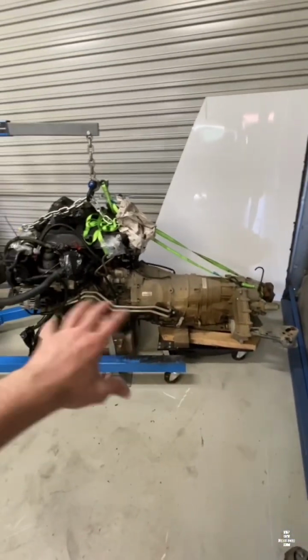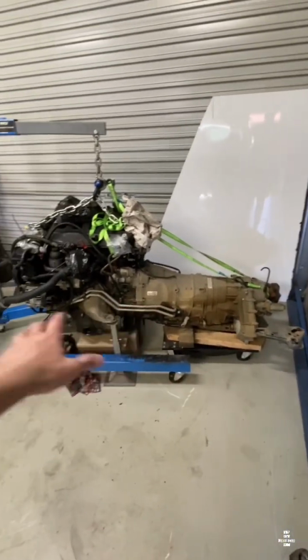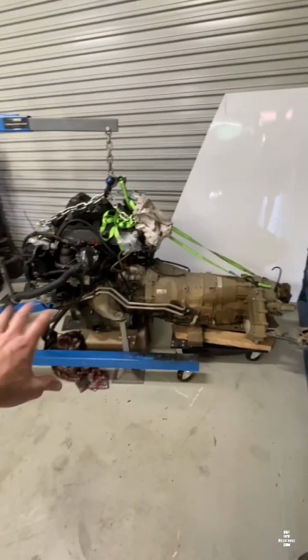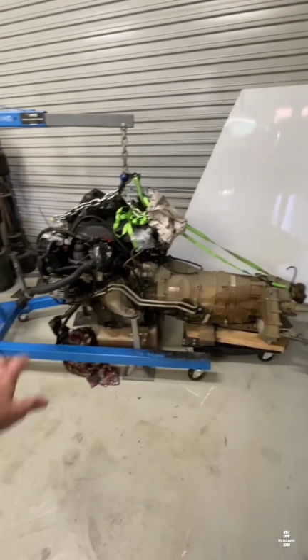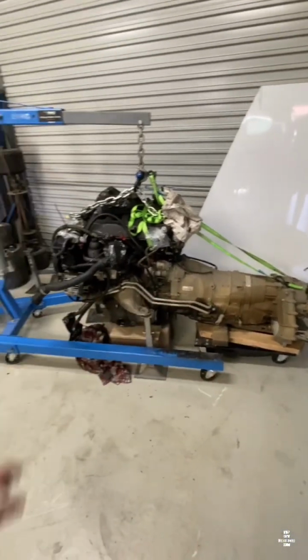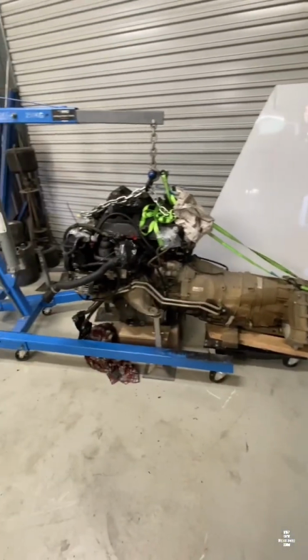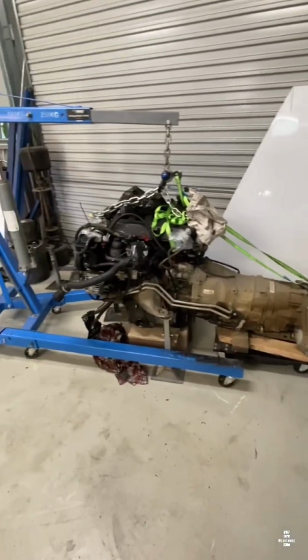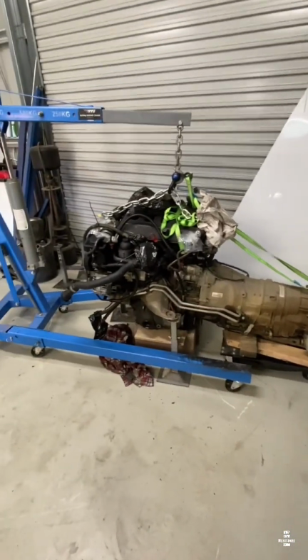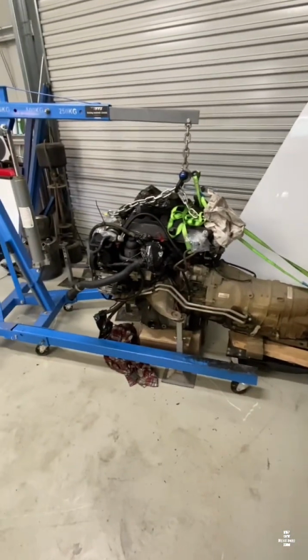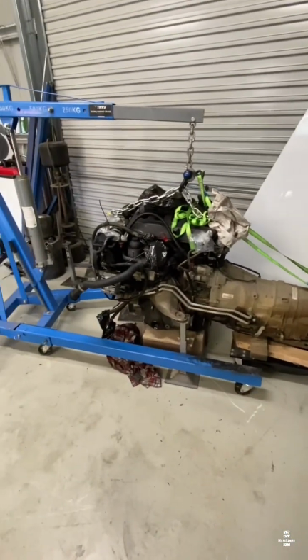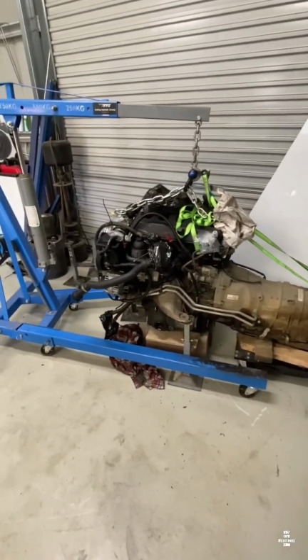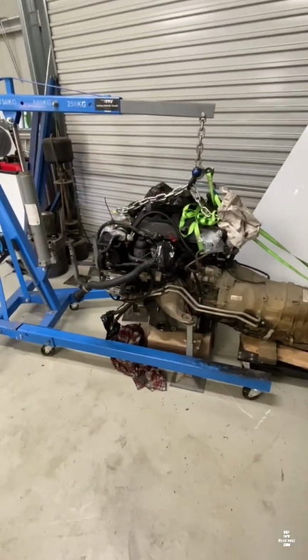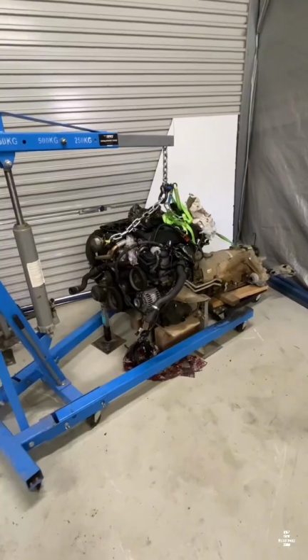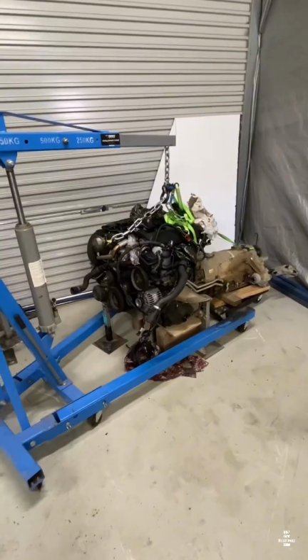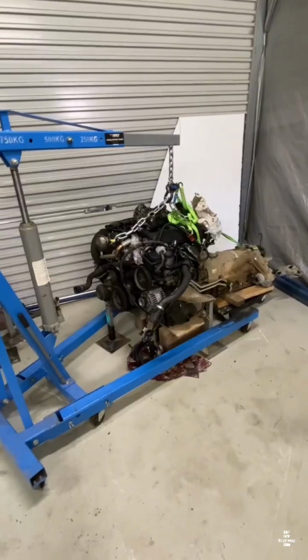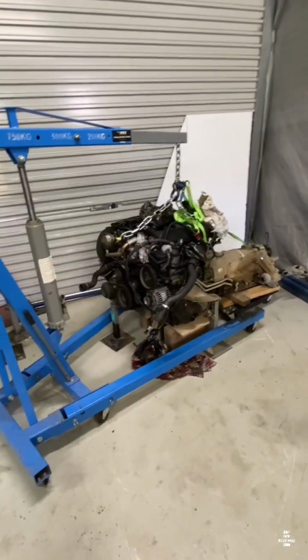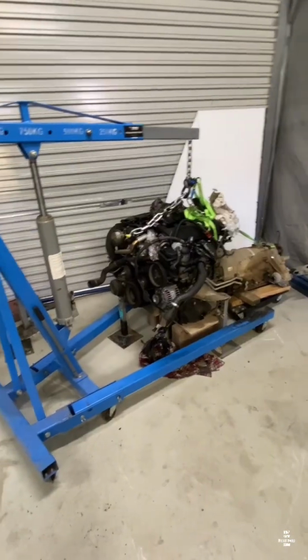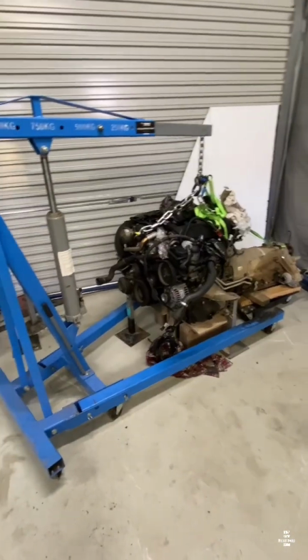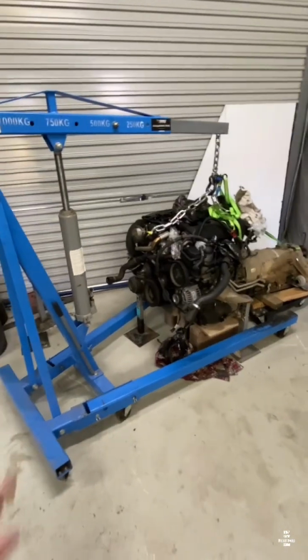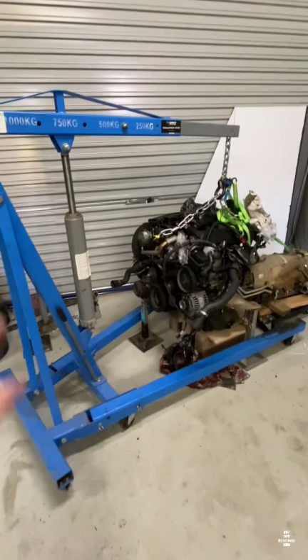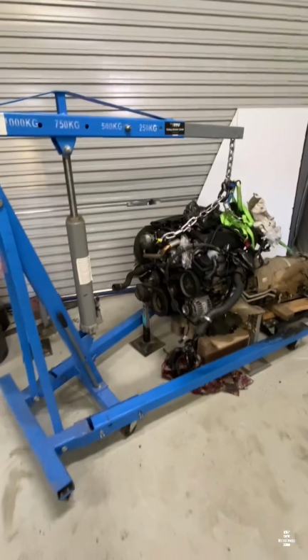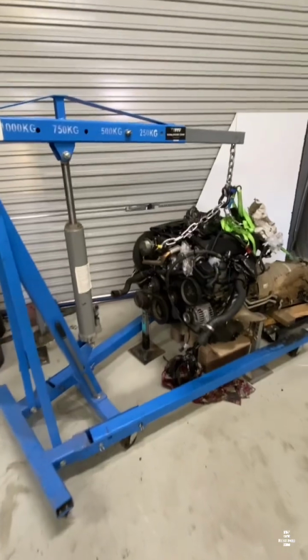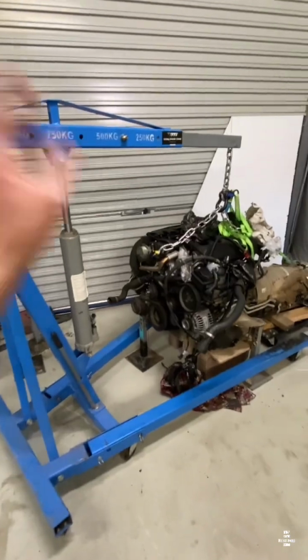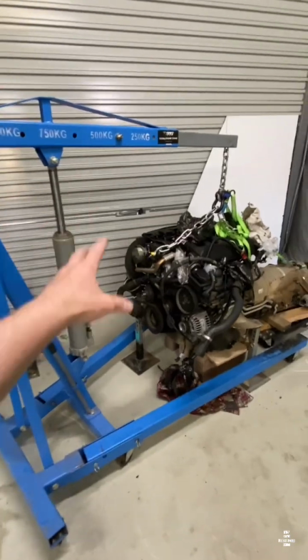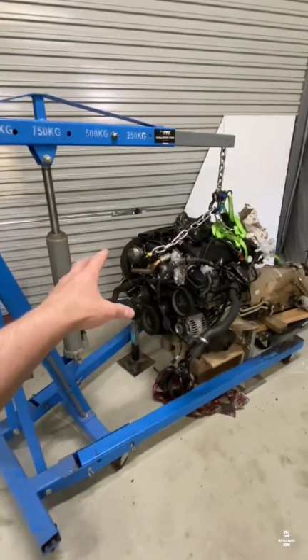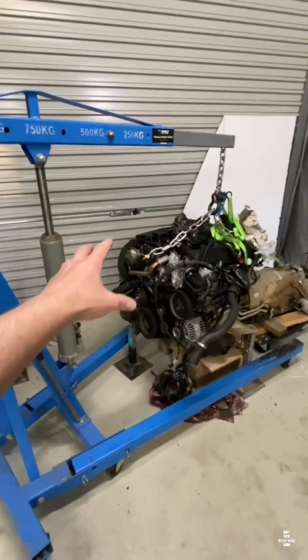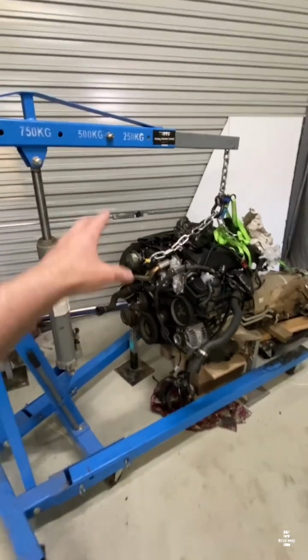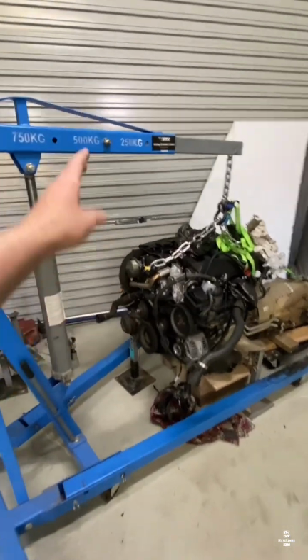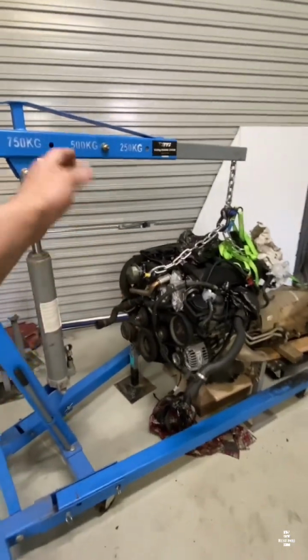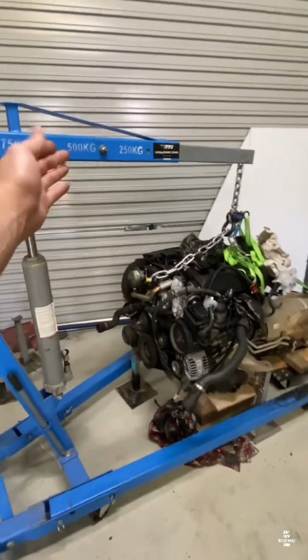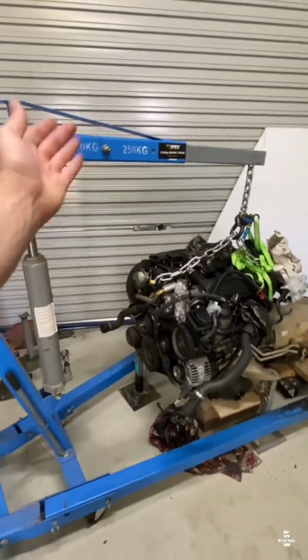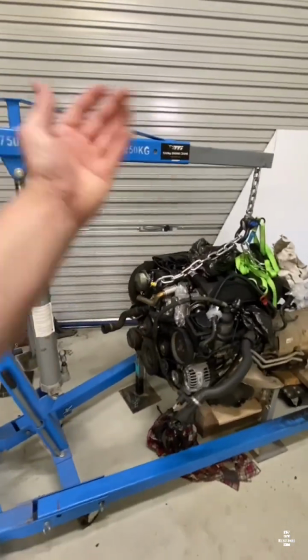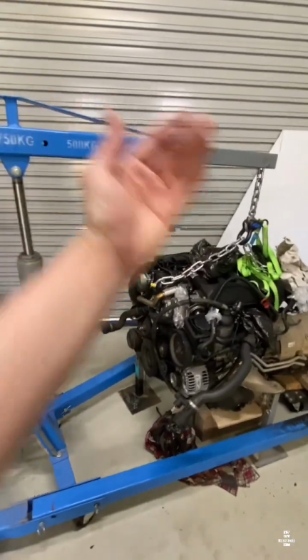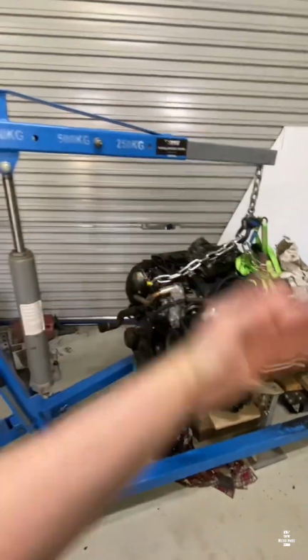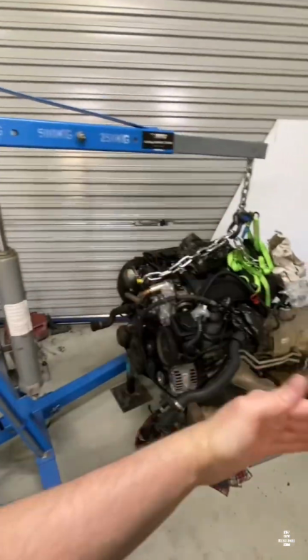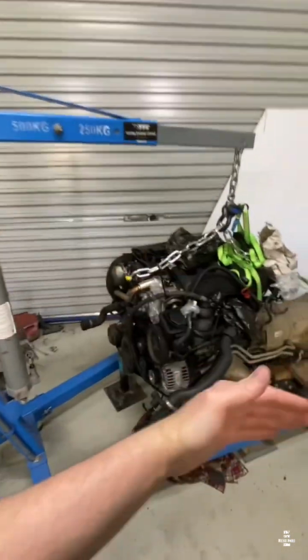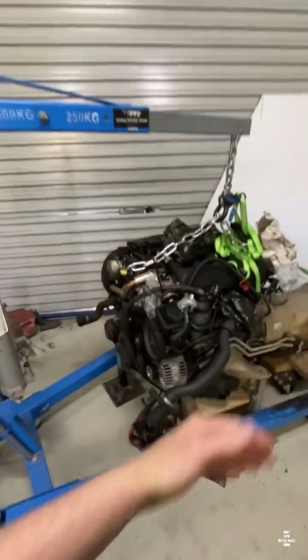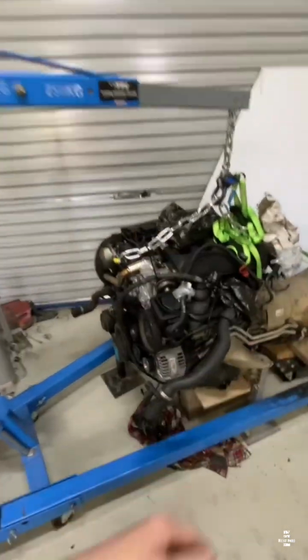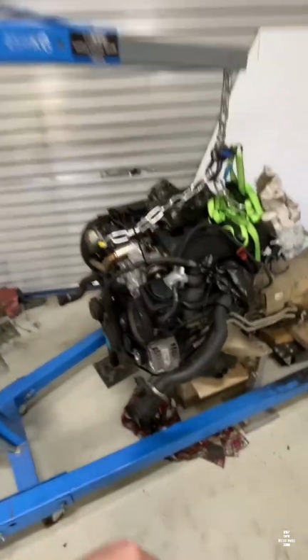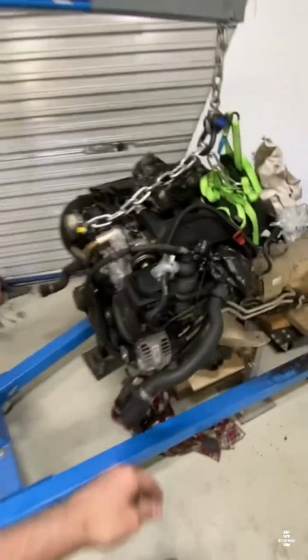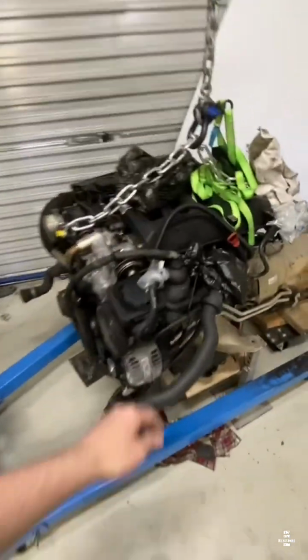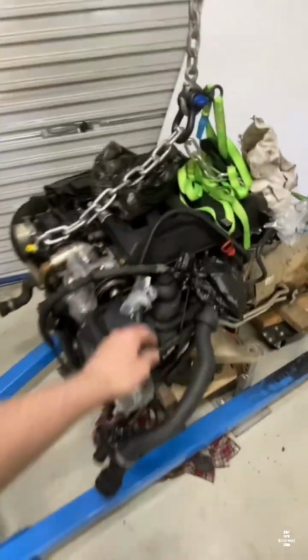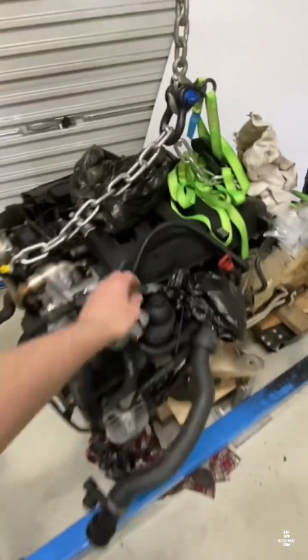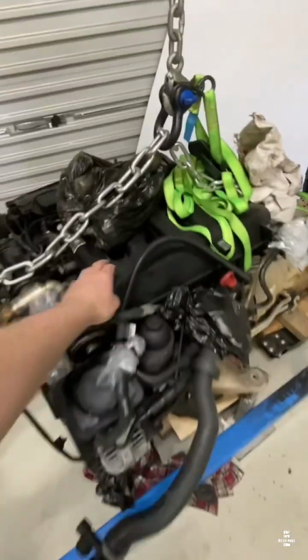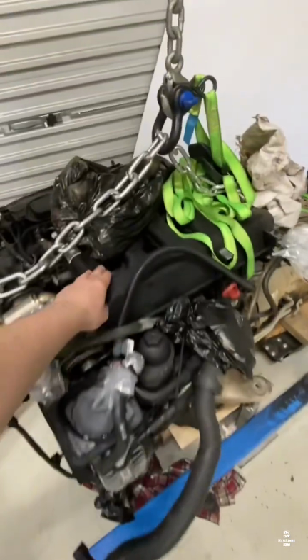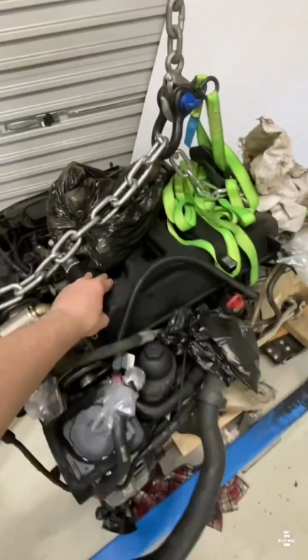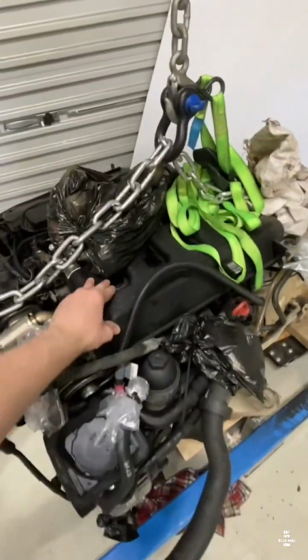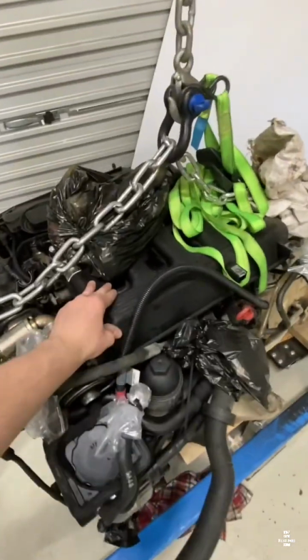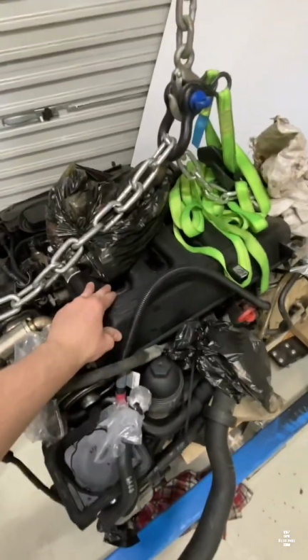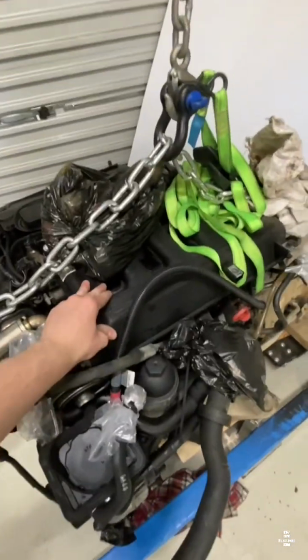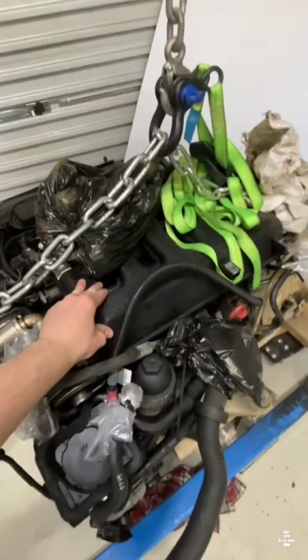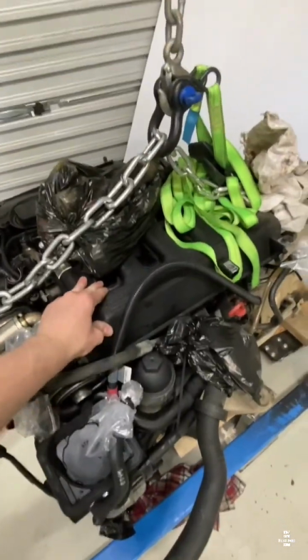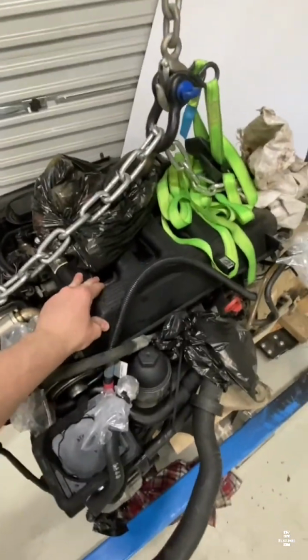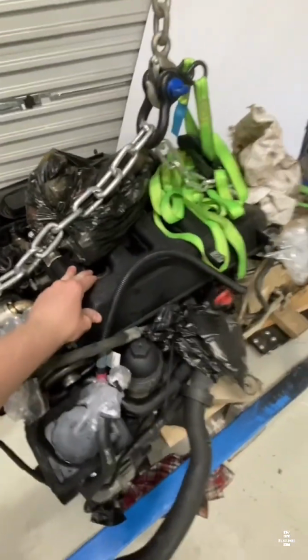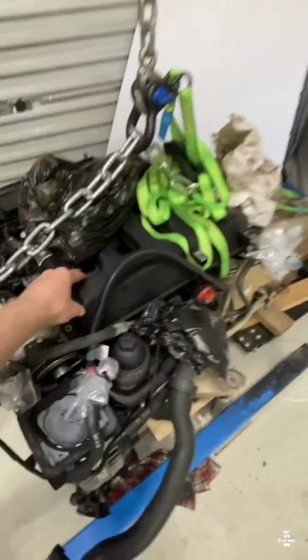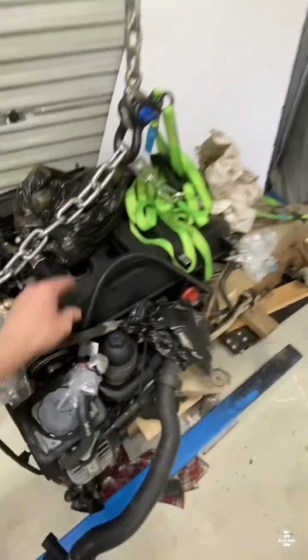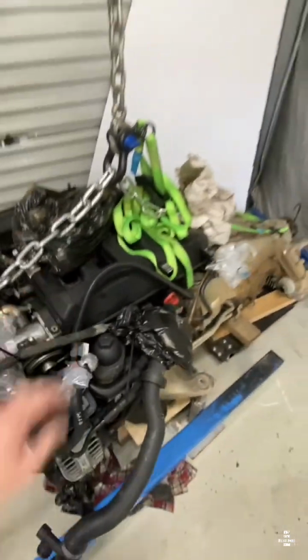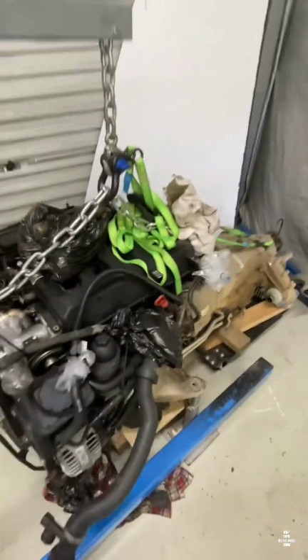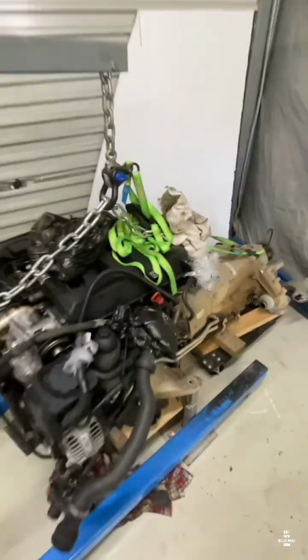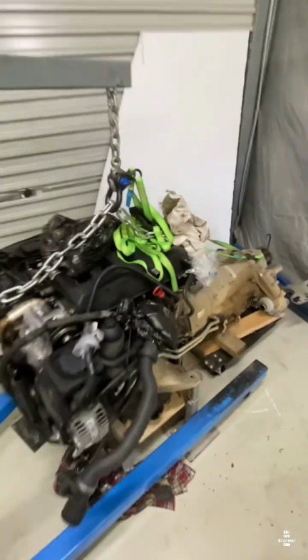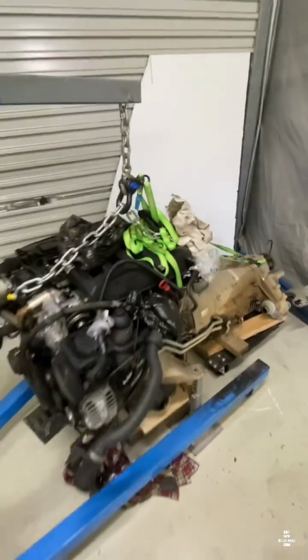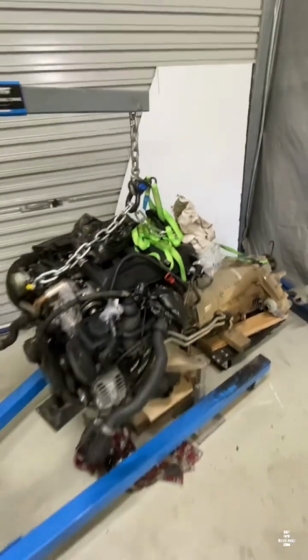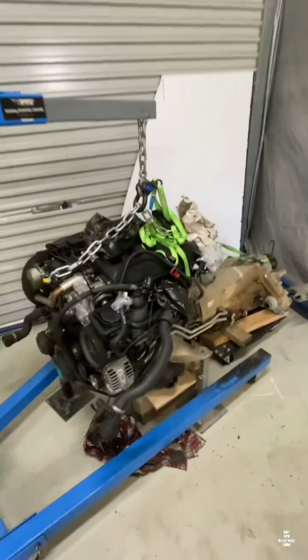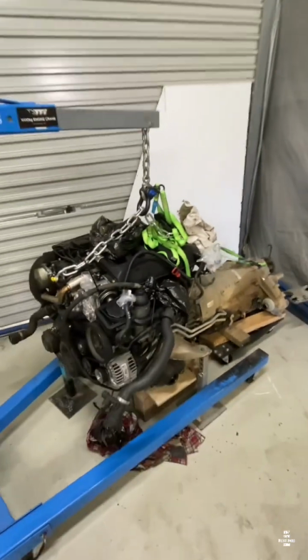Right now I feel like that guy where the engine crane fell over and lost the whole motor — and that would really suck.